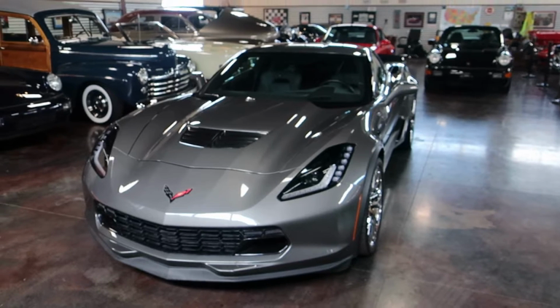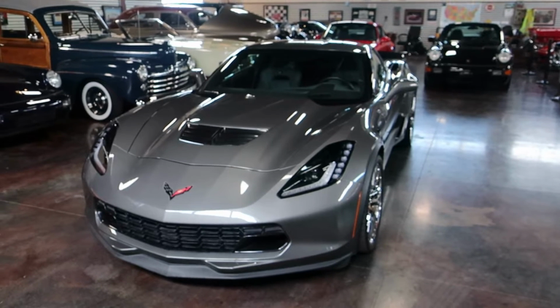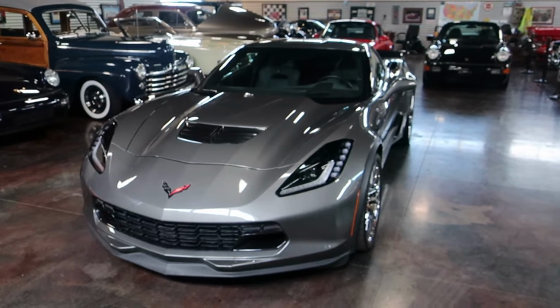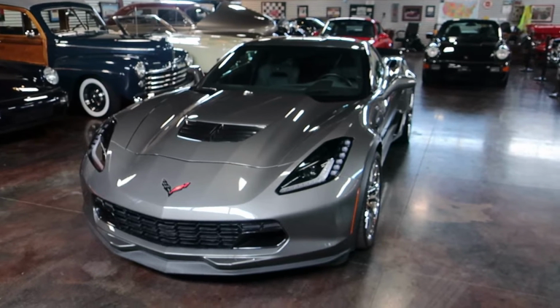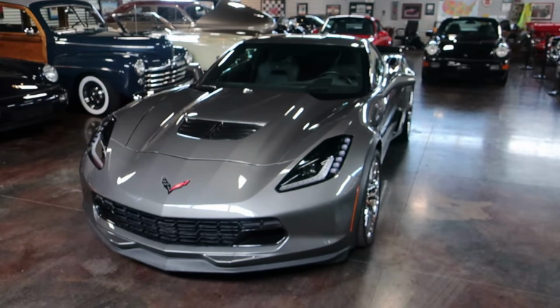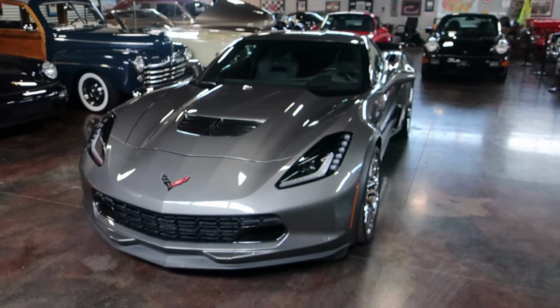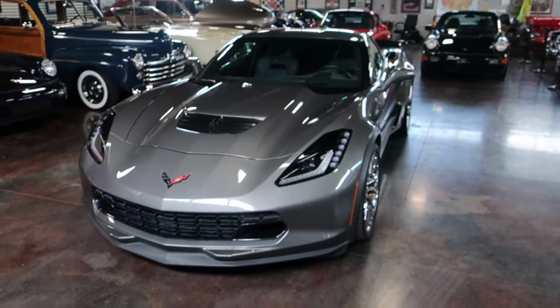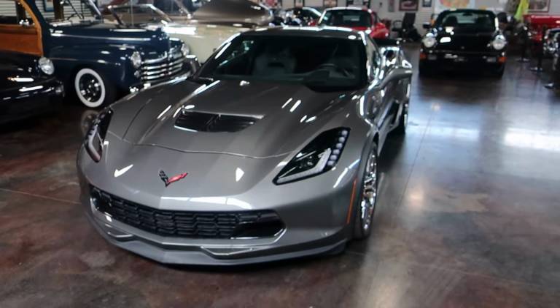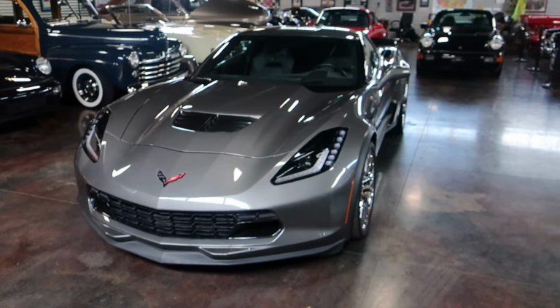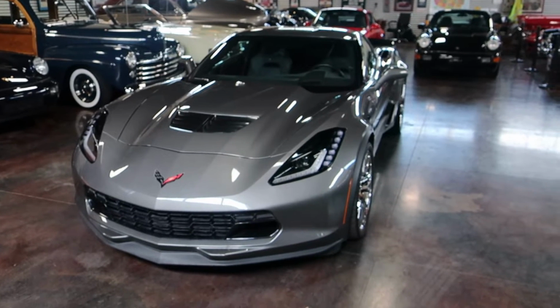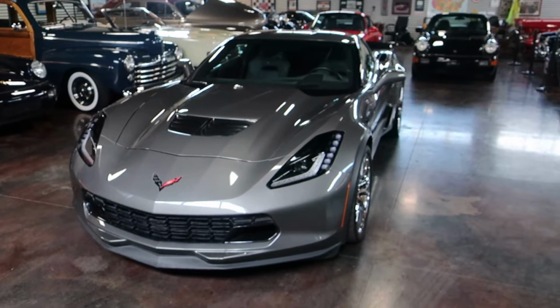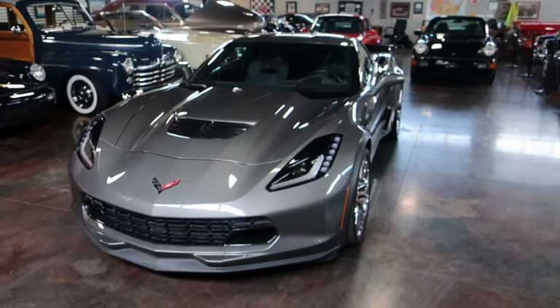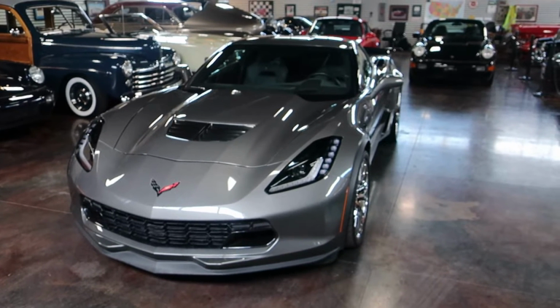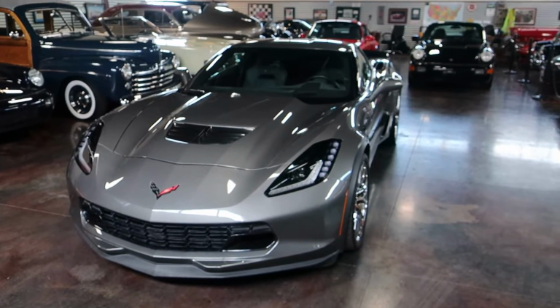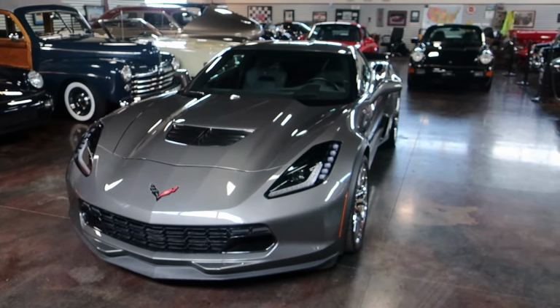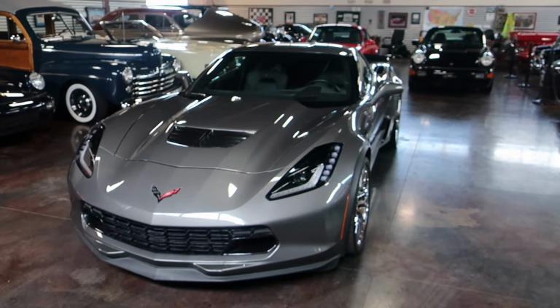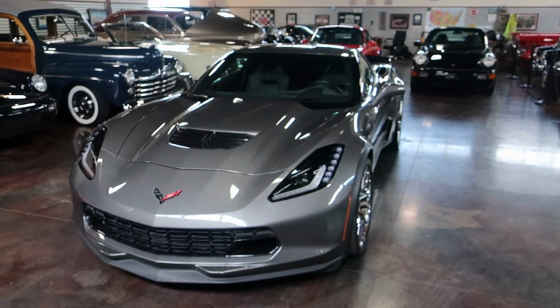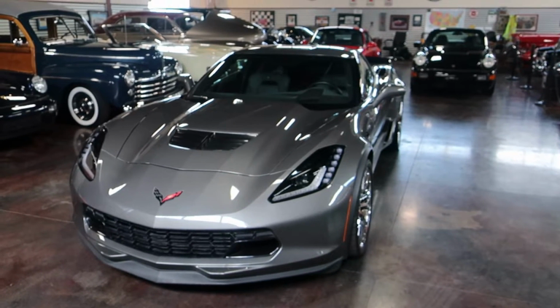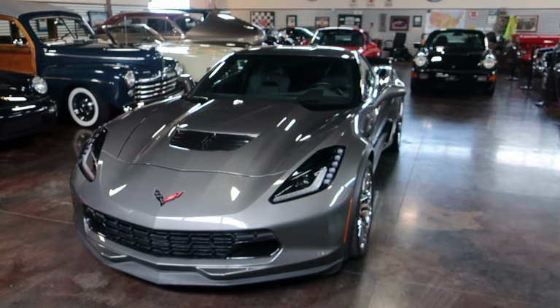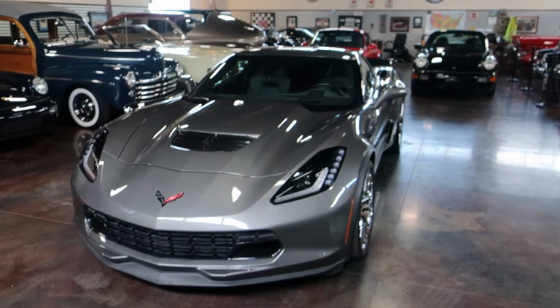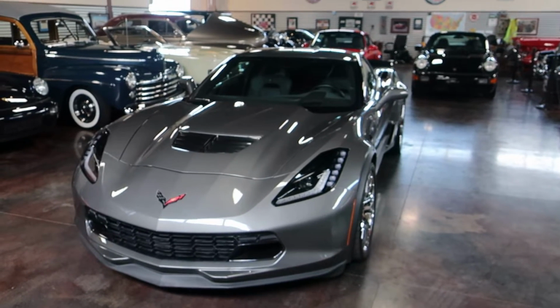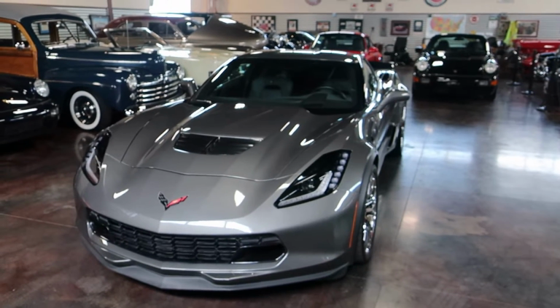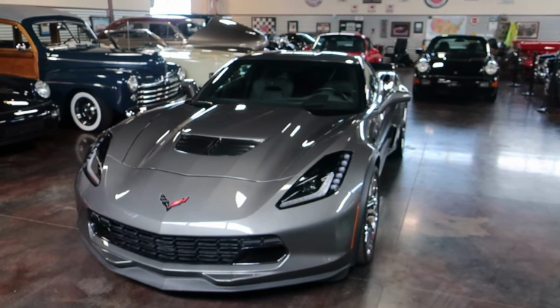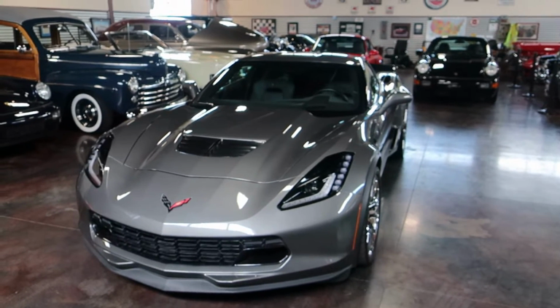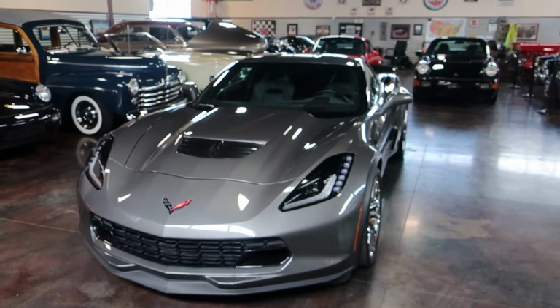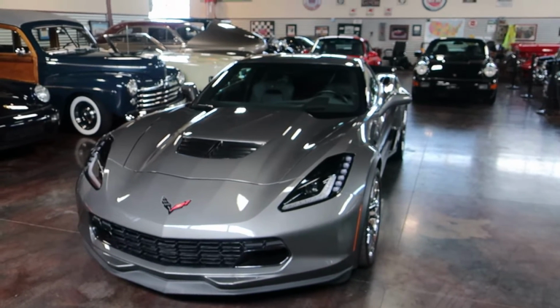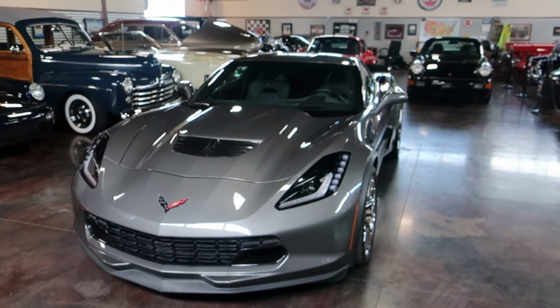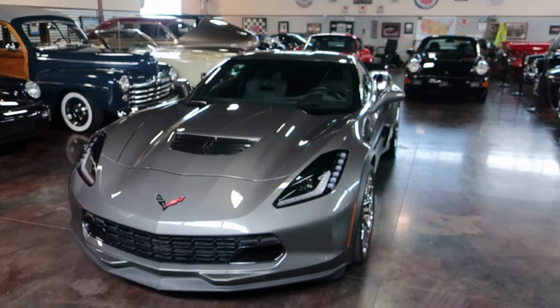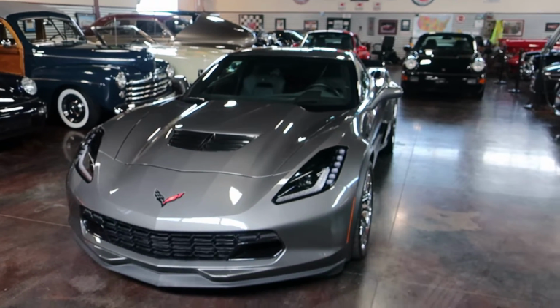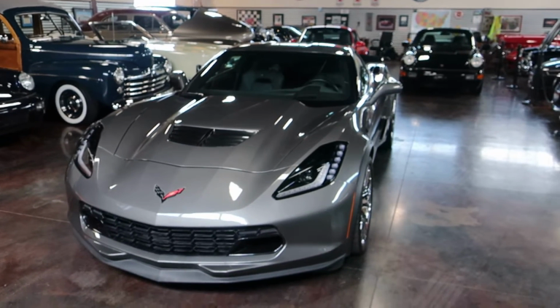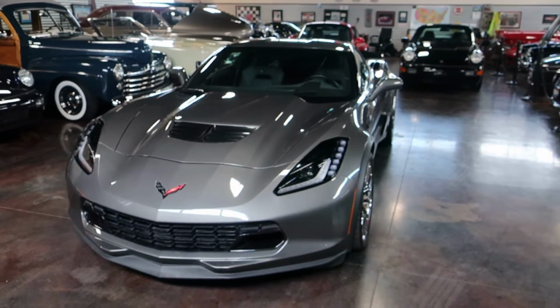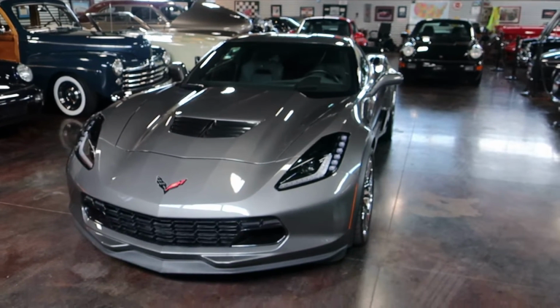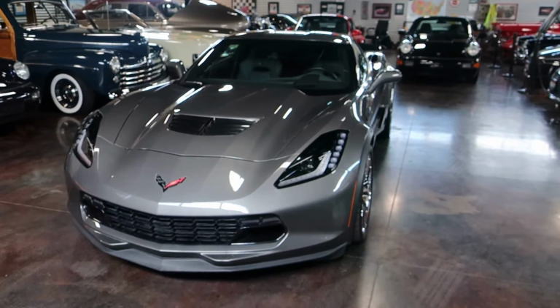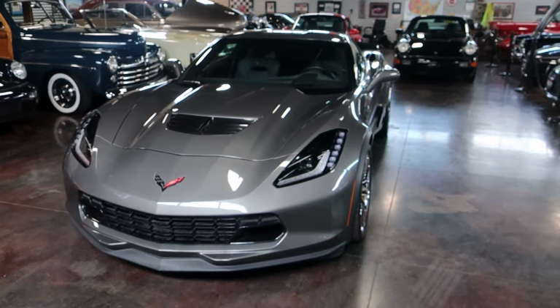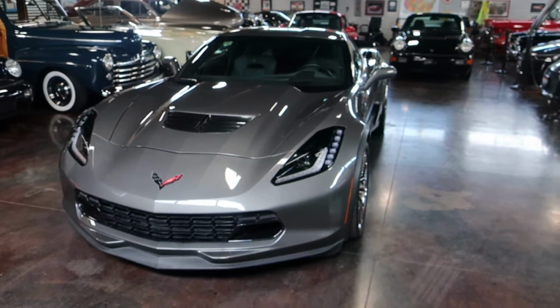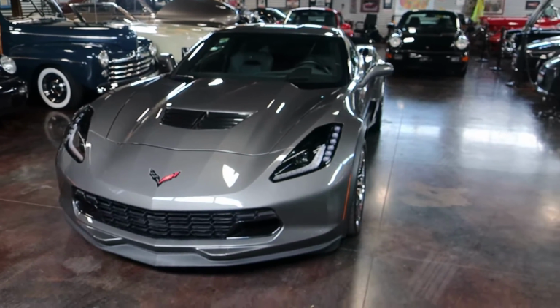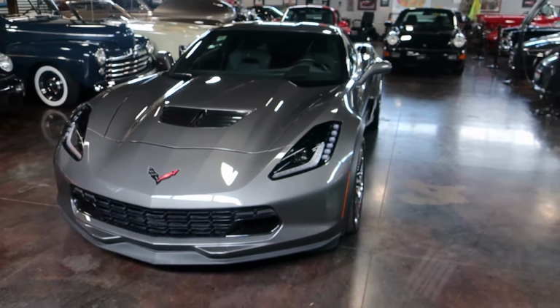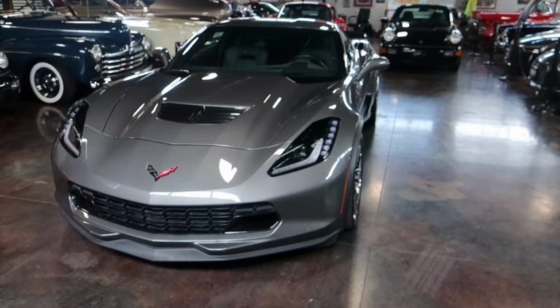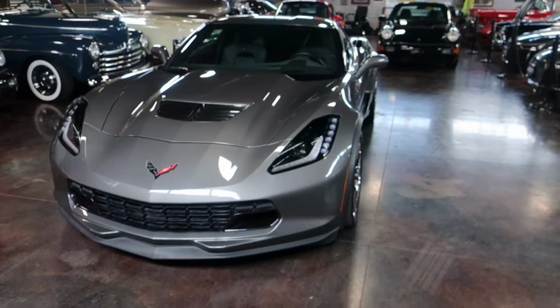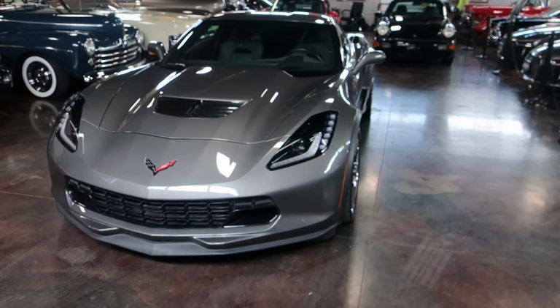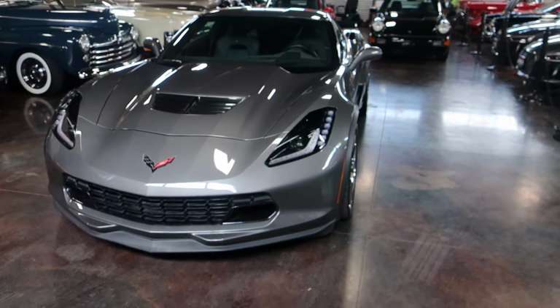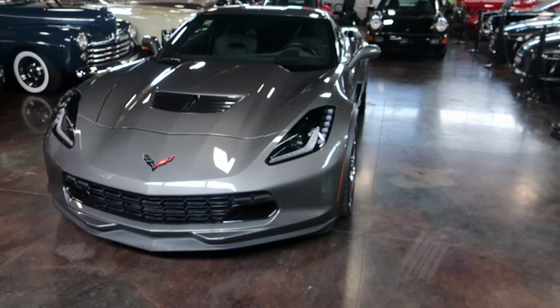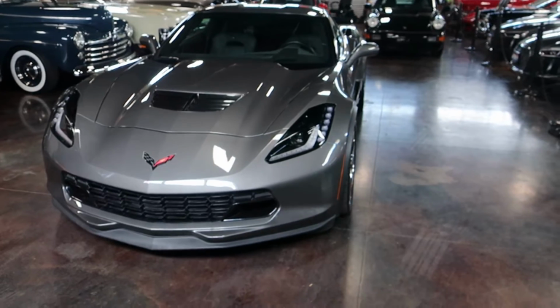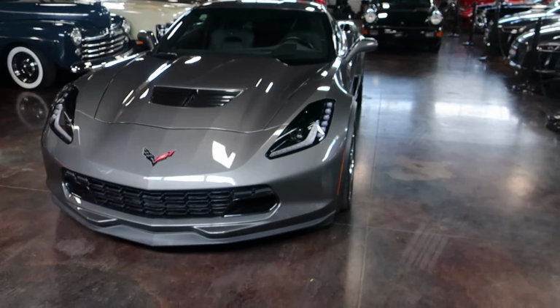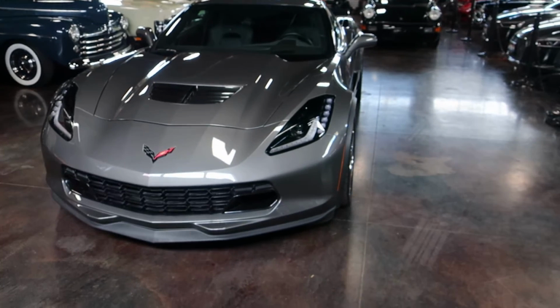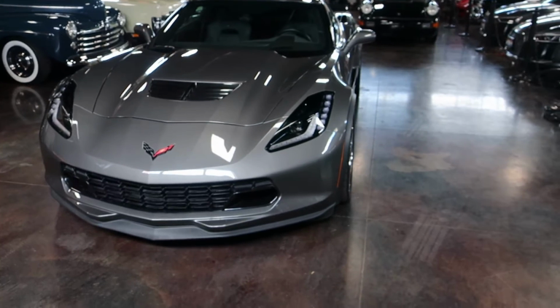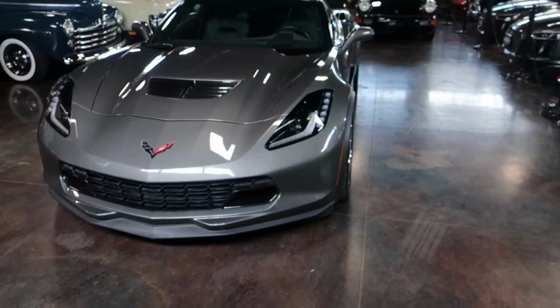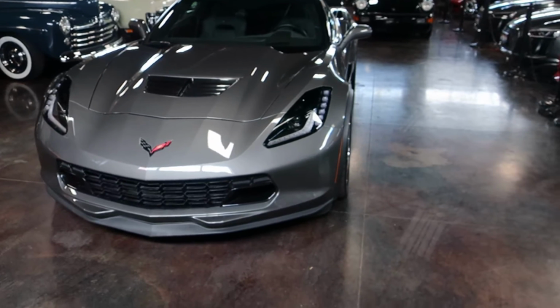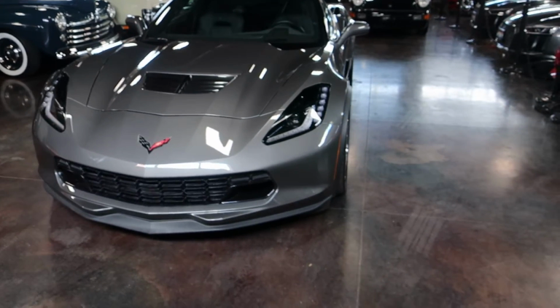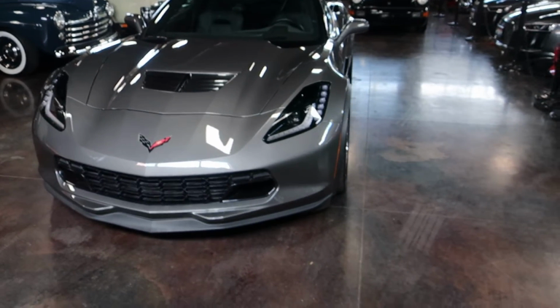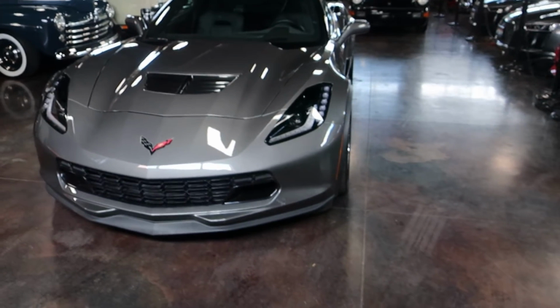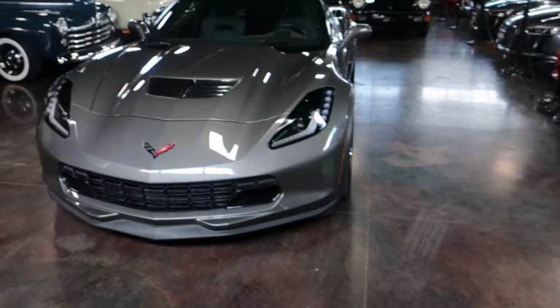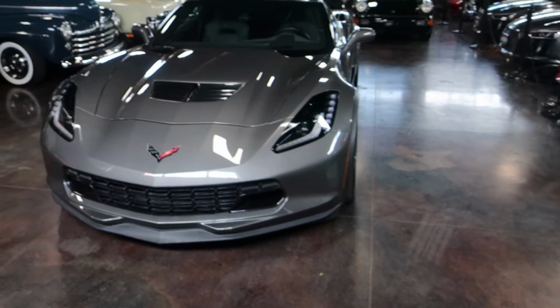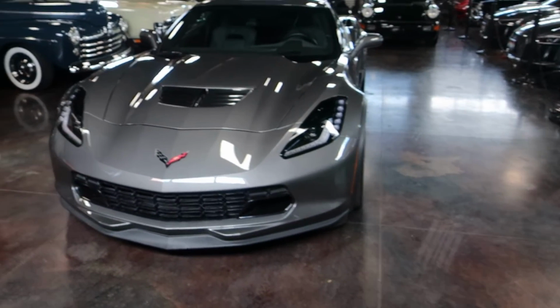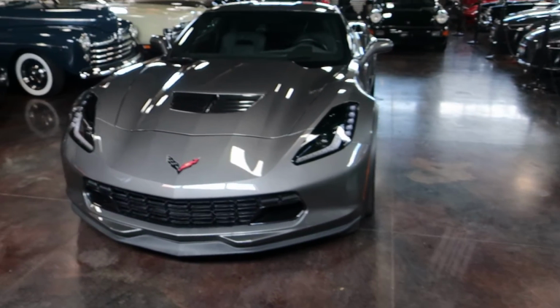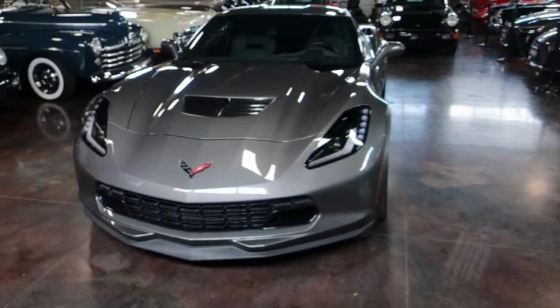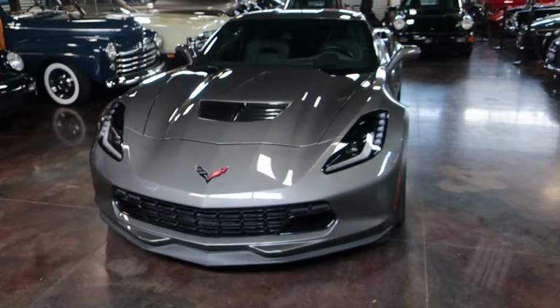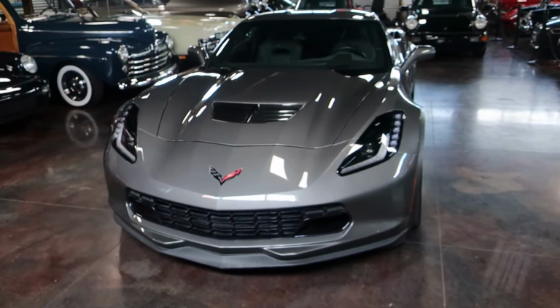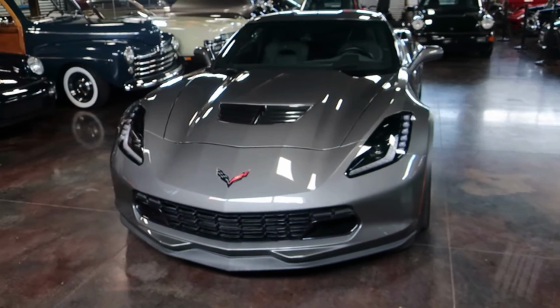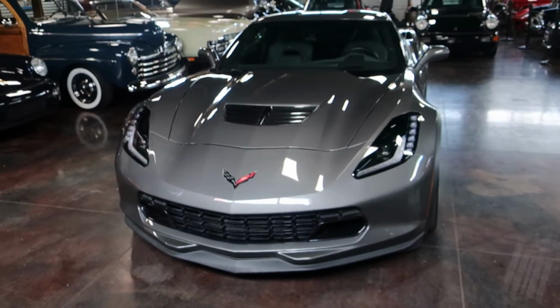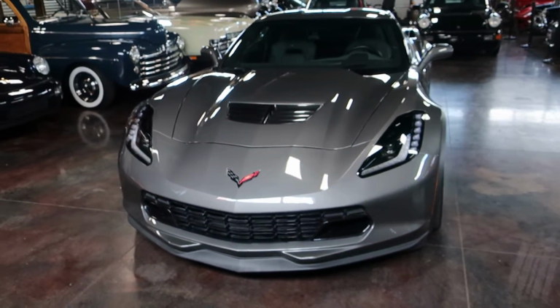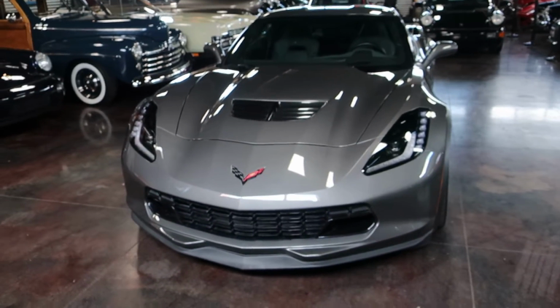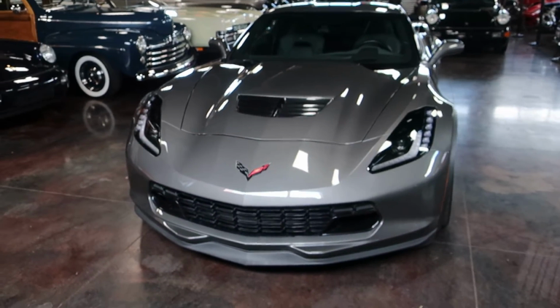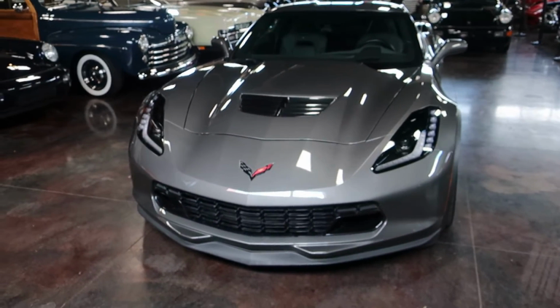Hello, this is Shep and Nick here at the Sun Valley Auto Club. In front of us is a 2015 Corvette — it is the Z06.